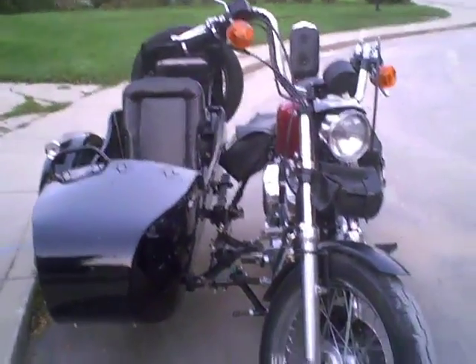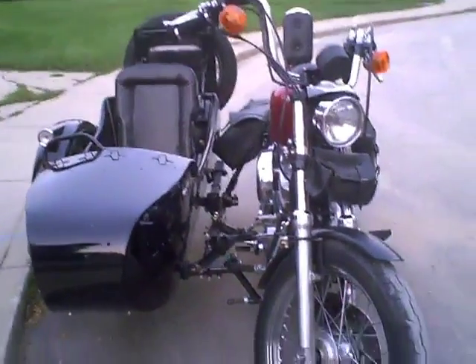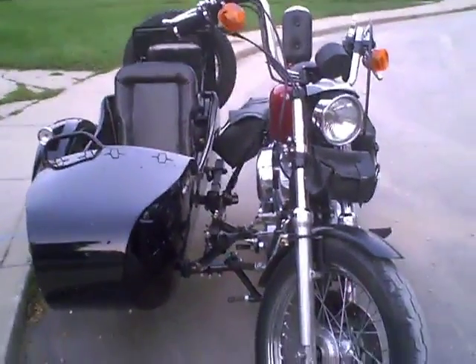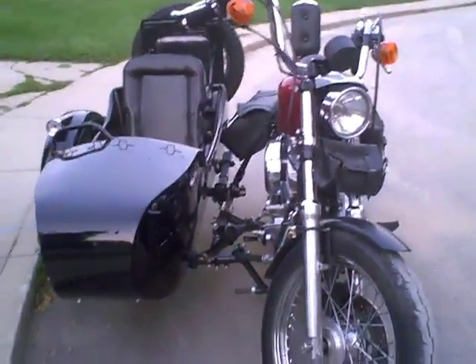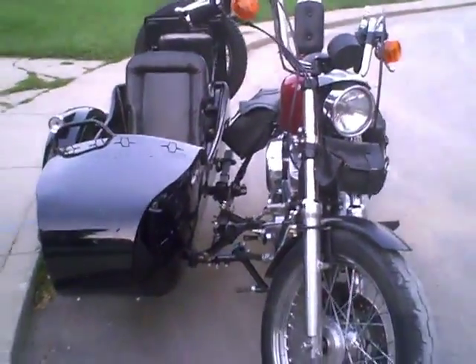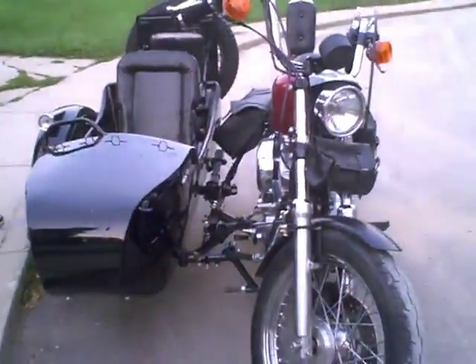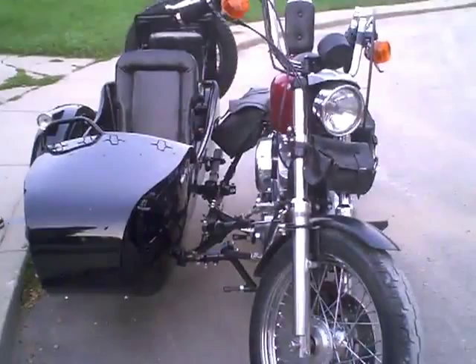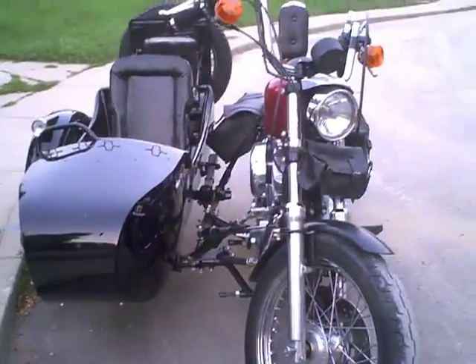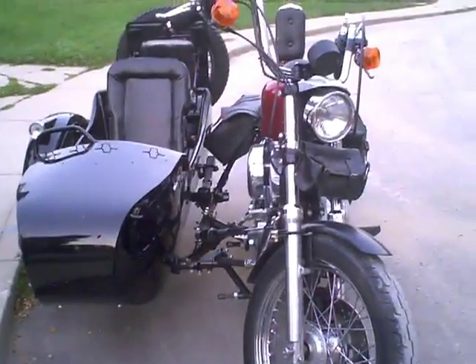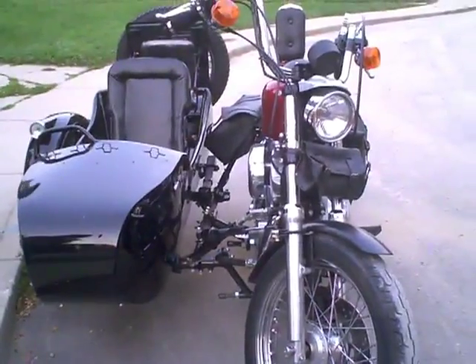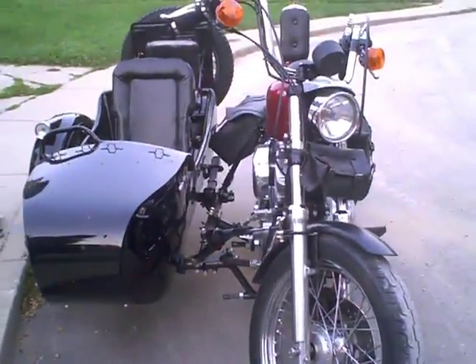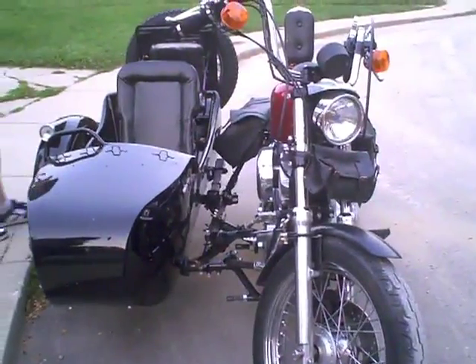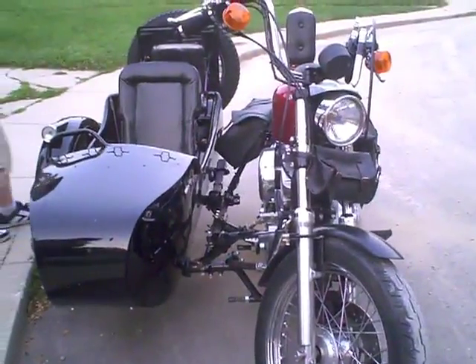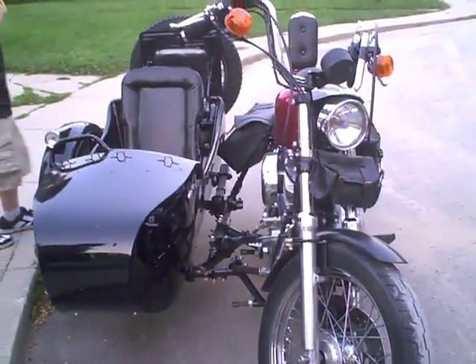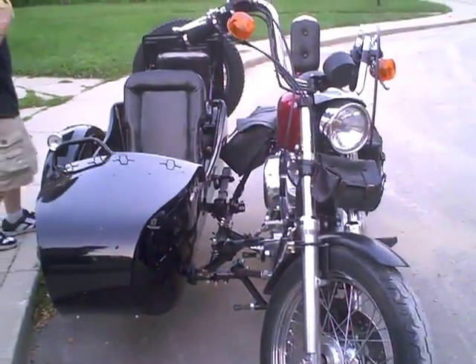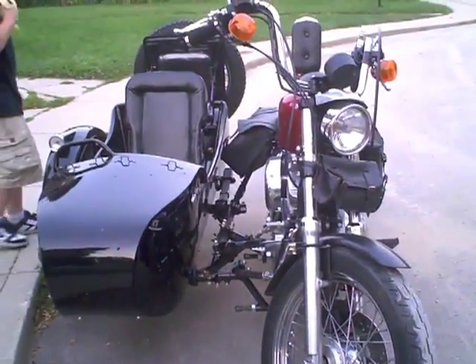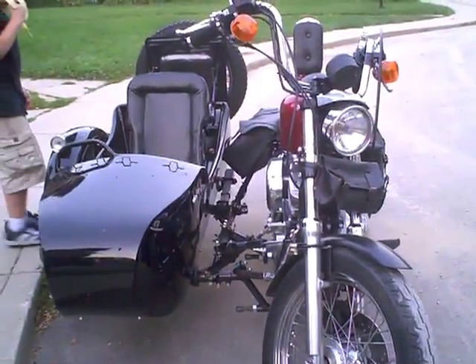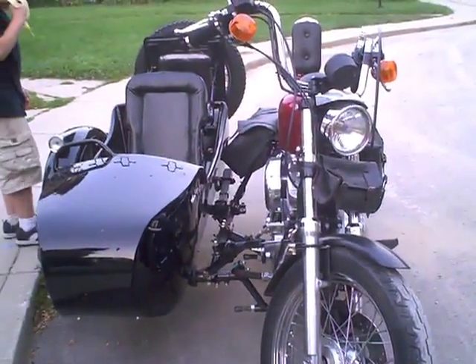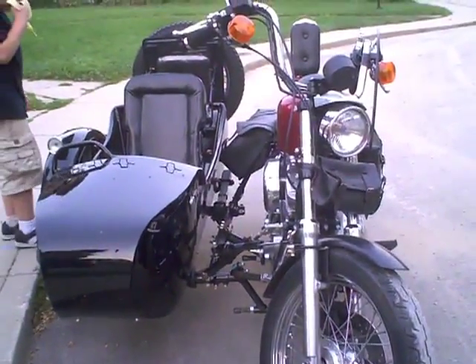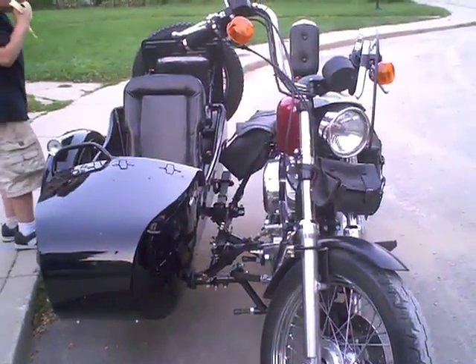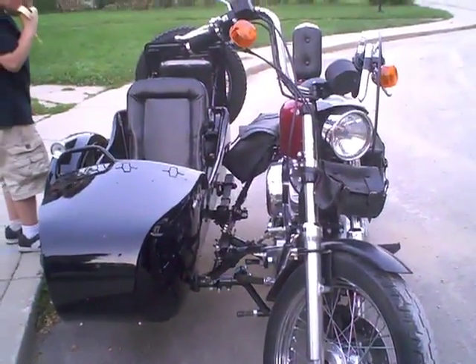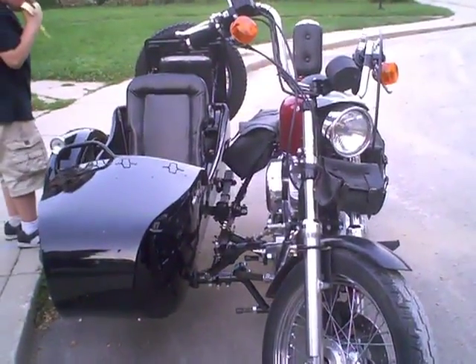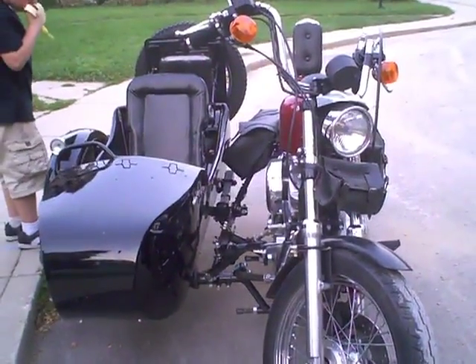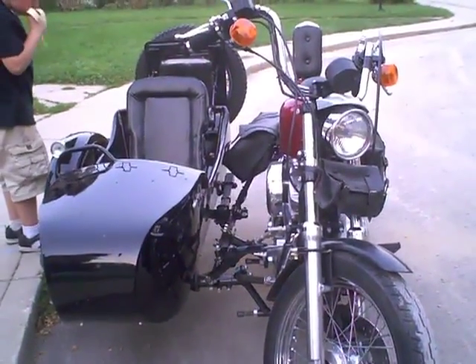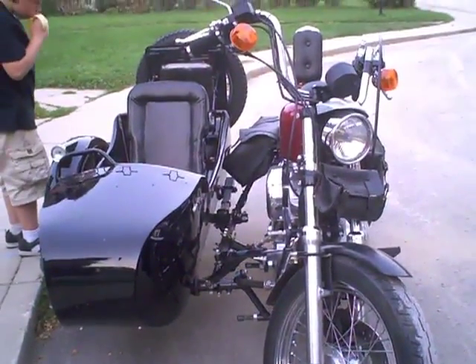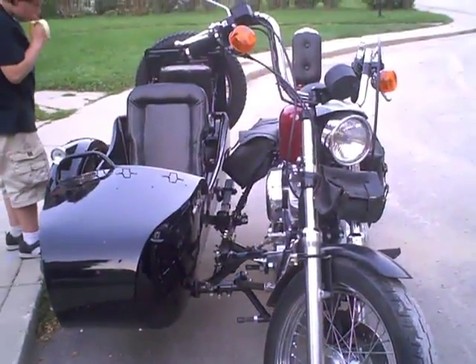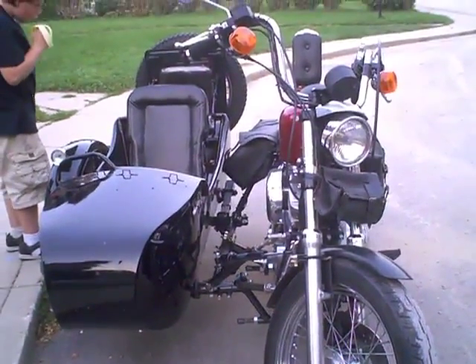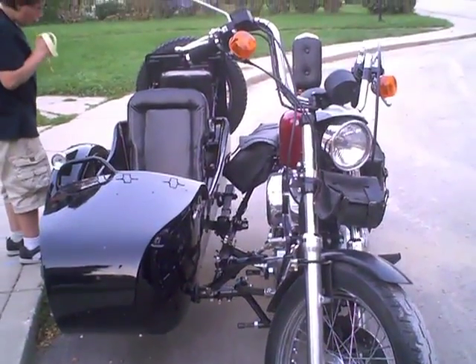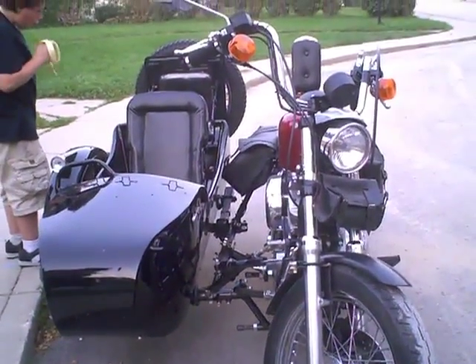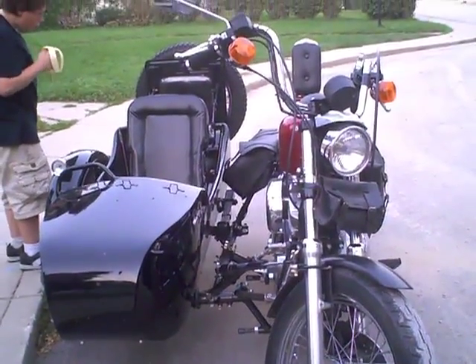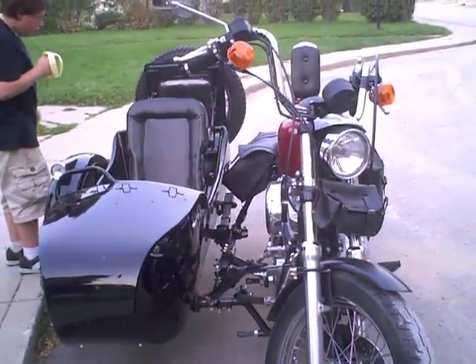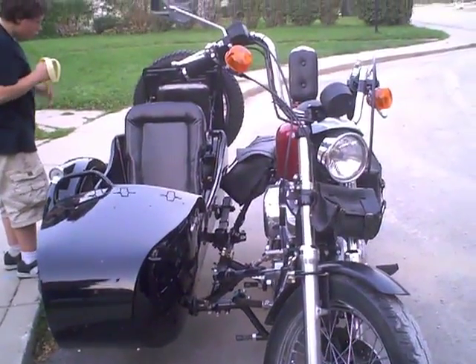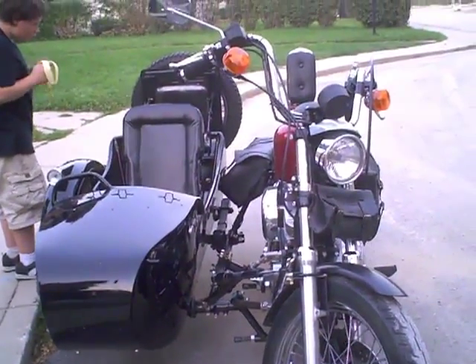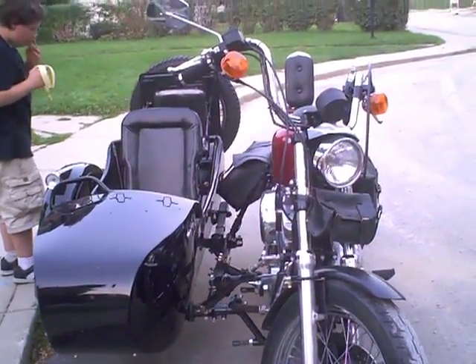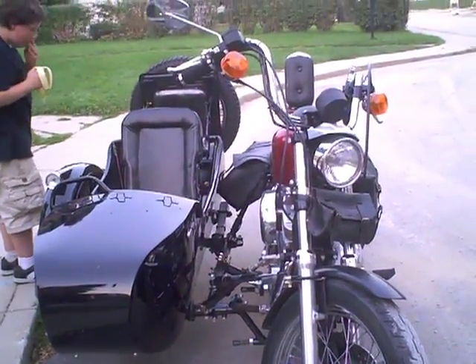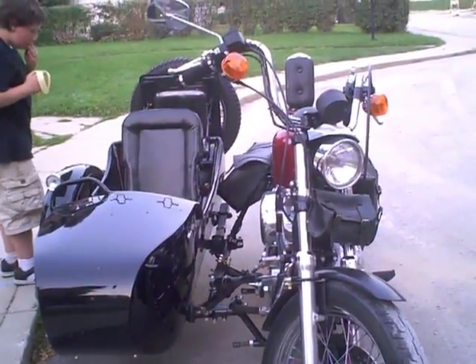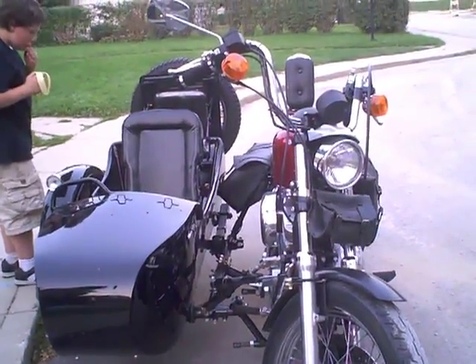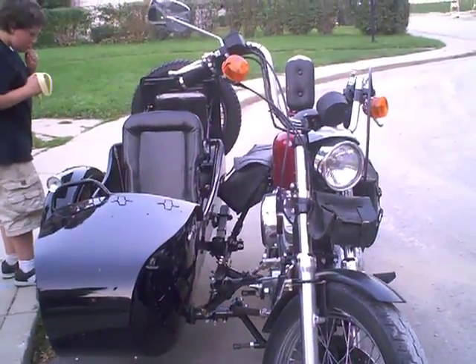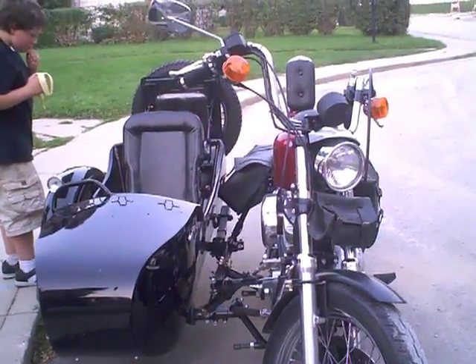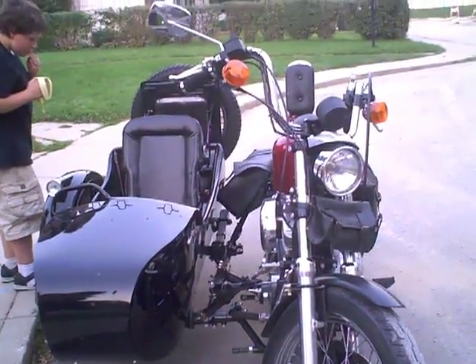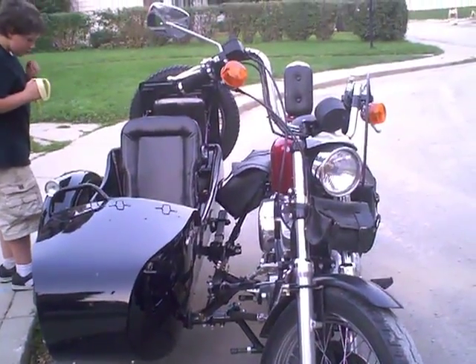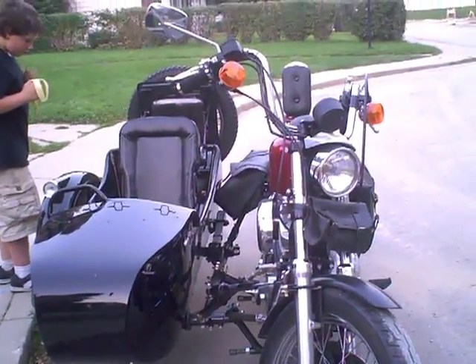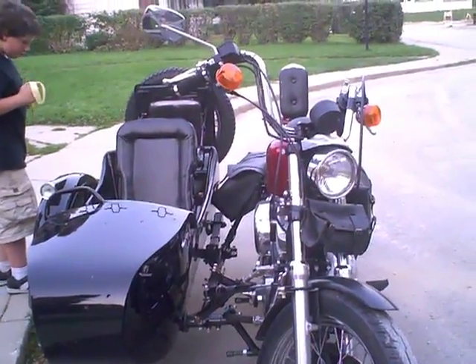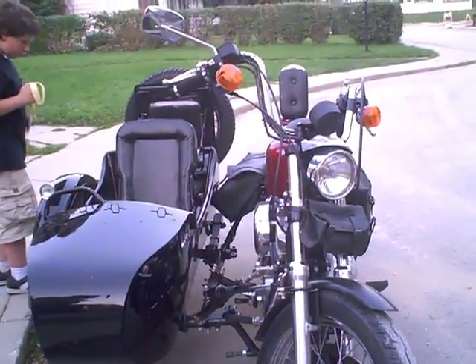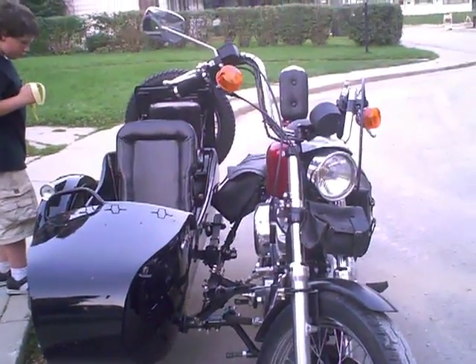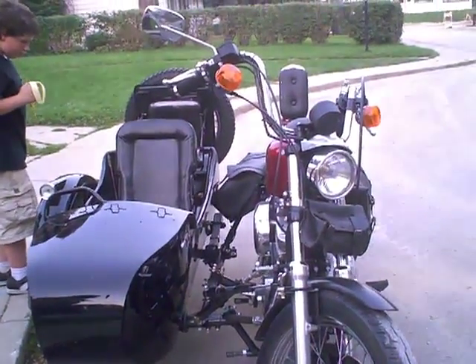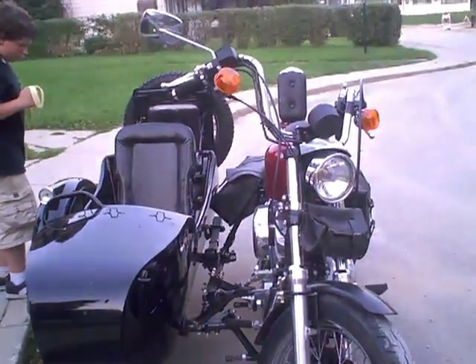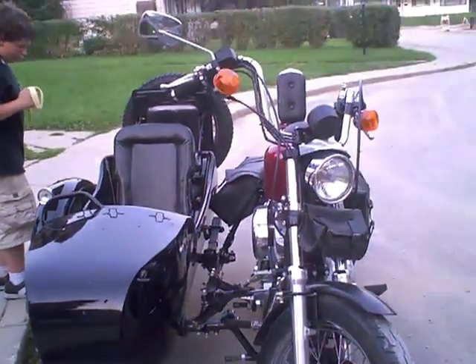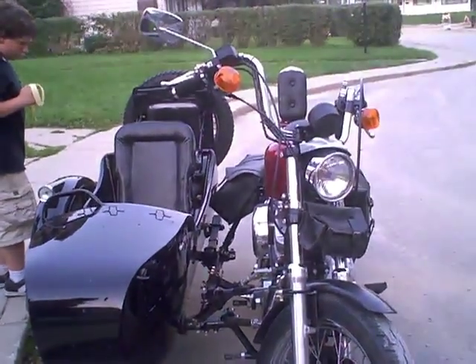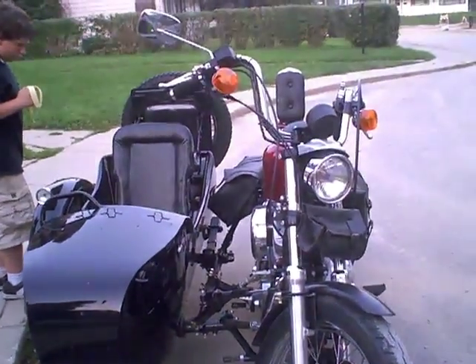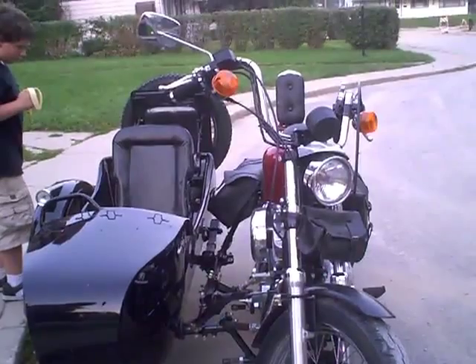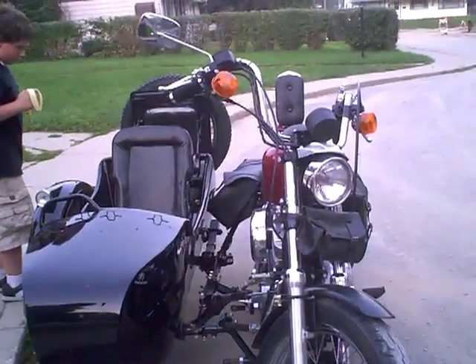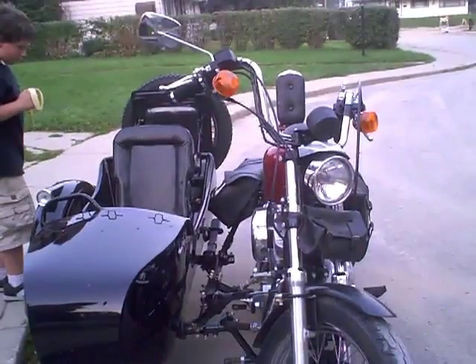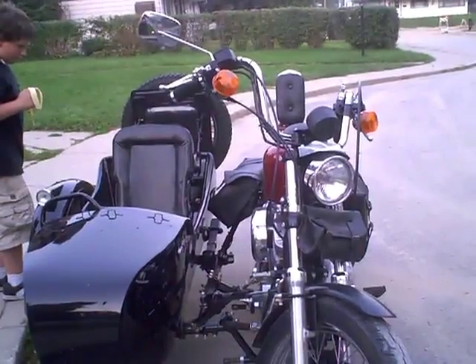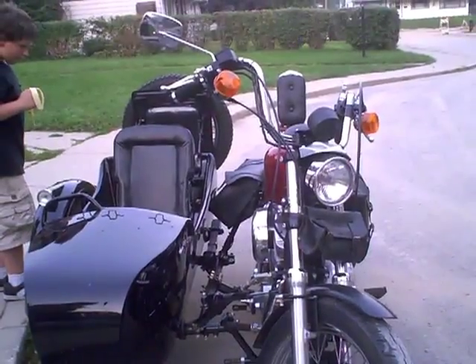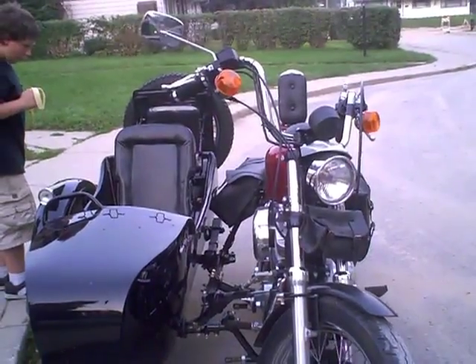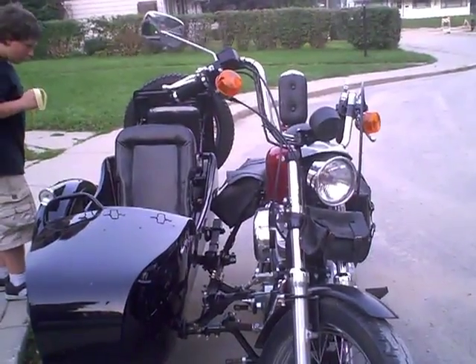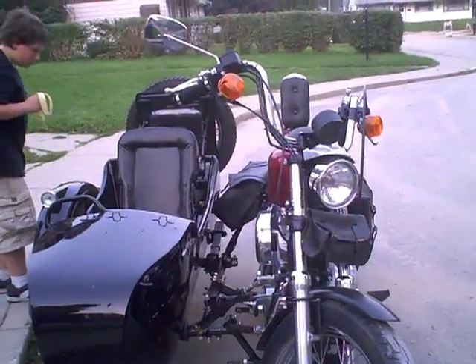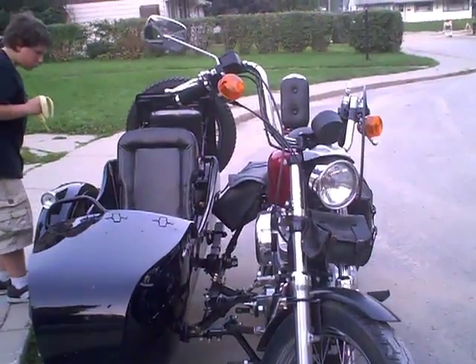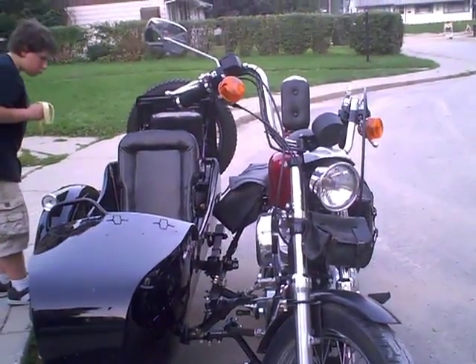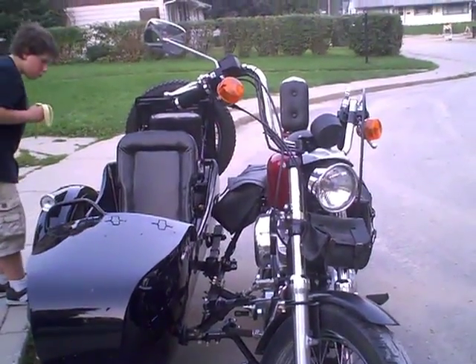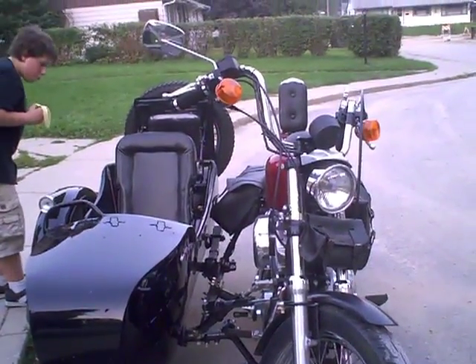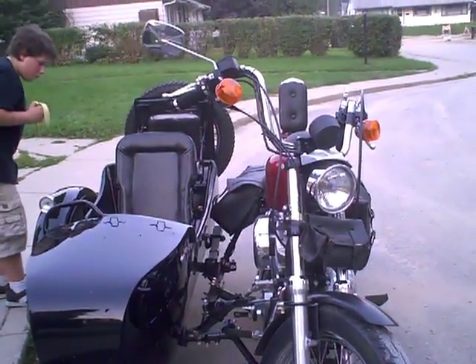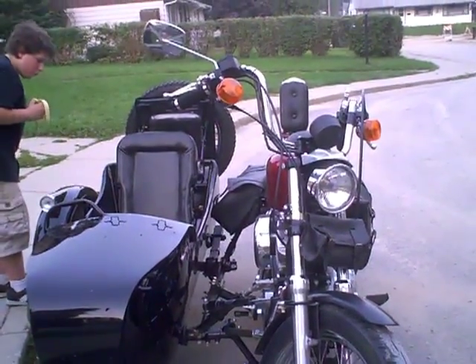How strange was it getting used to the handling of it, between the left and the right turns? Not bad at all. It's much better than it was.